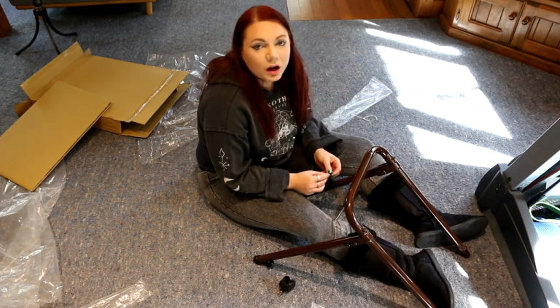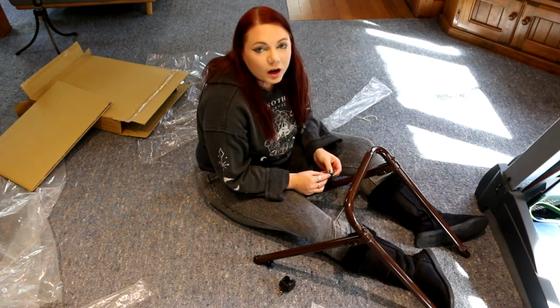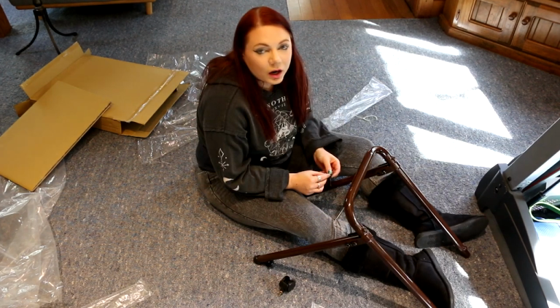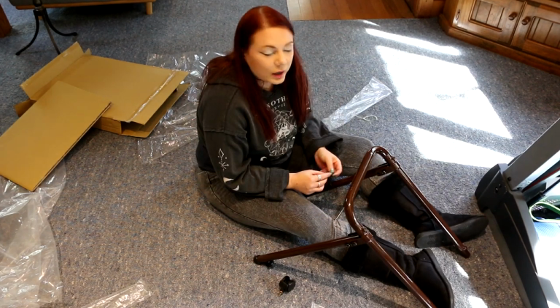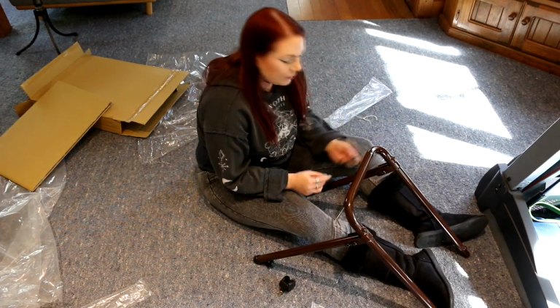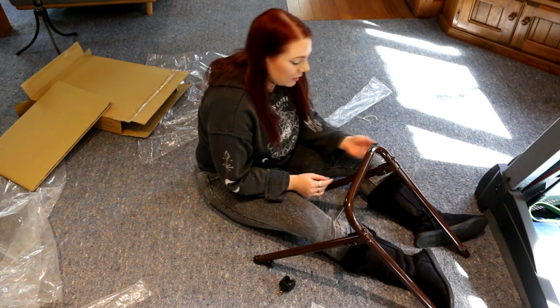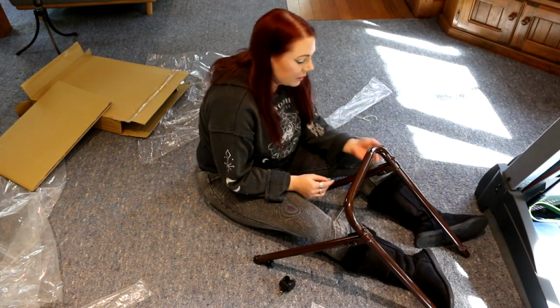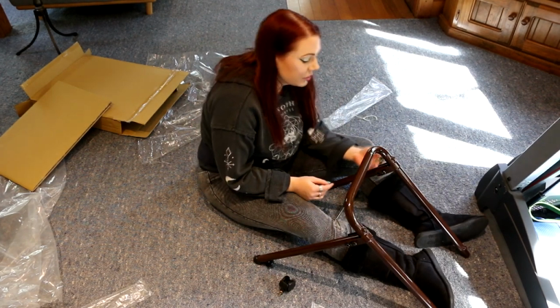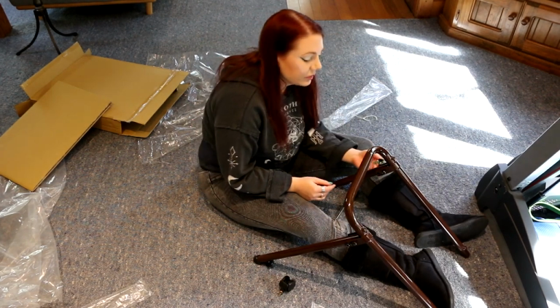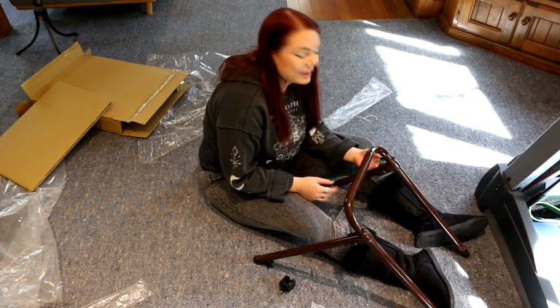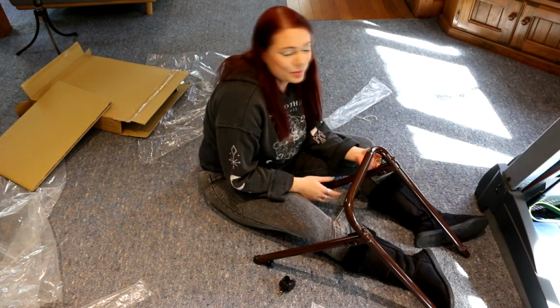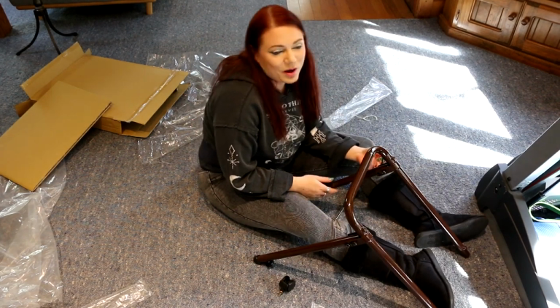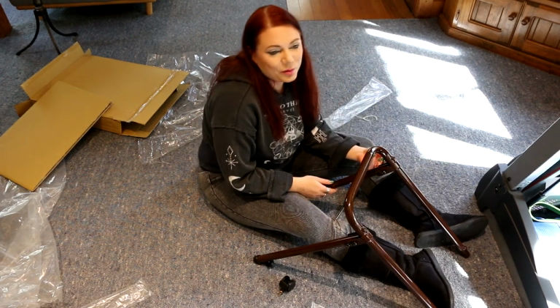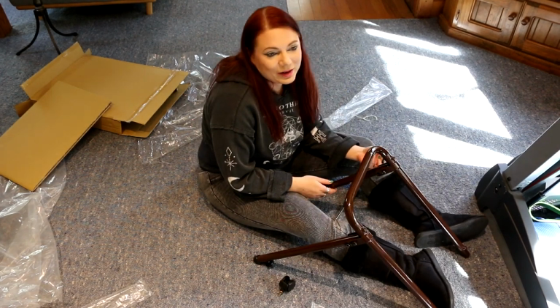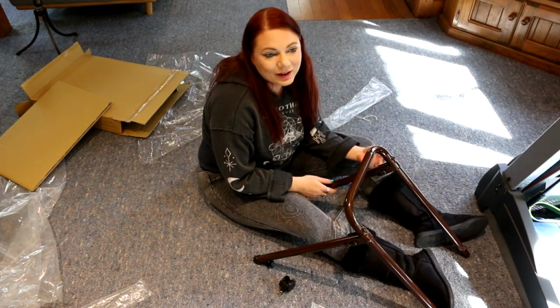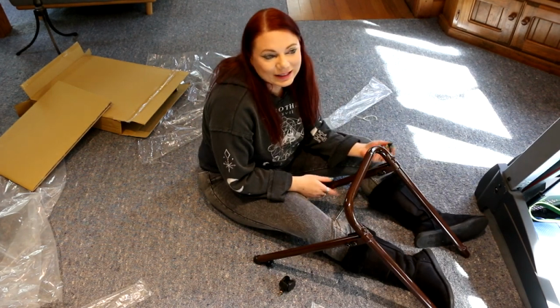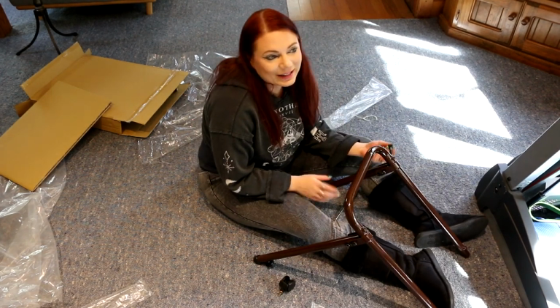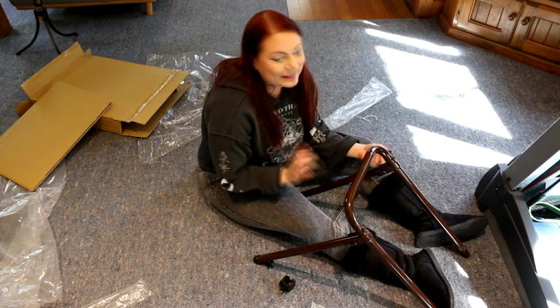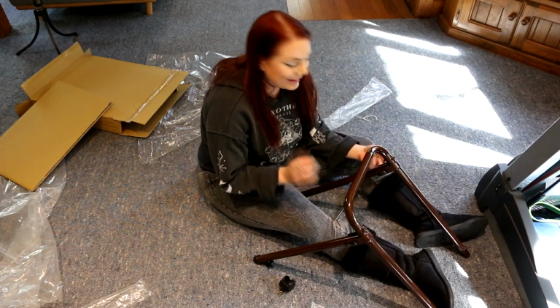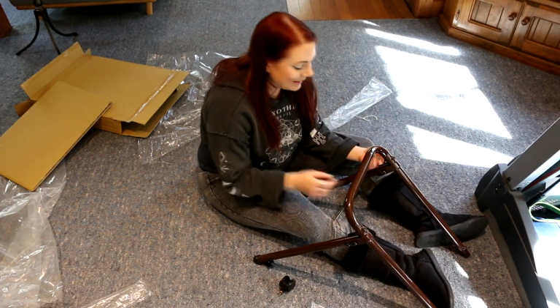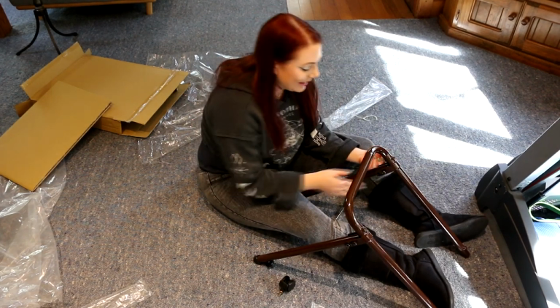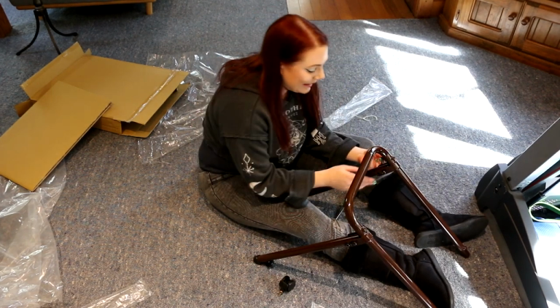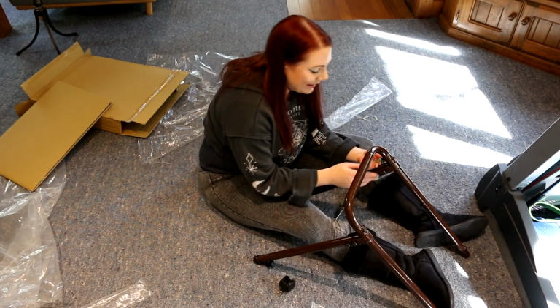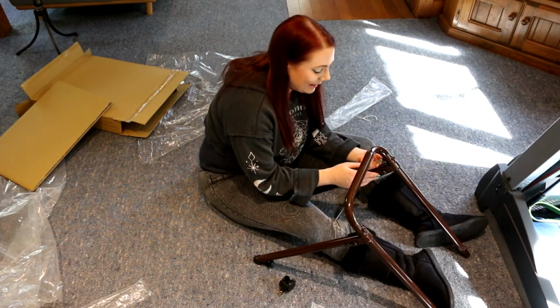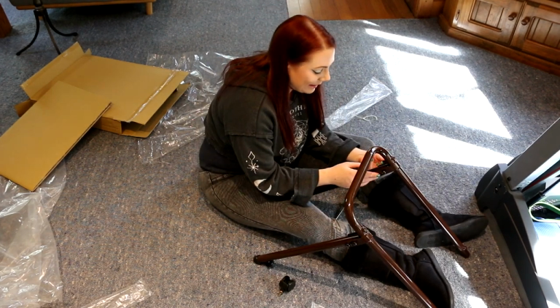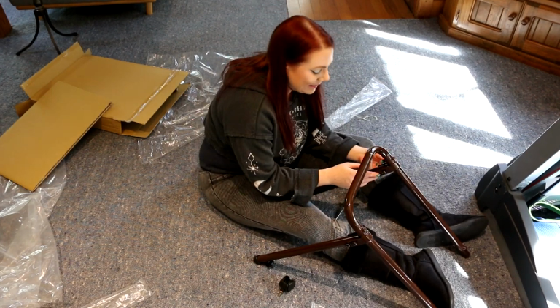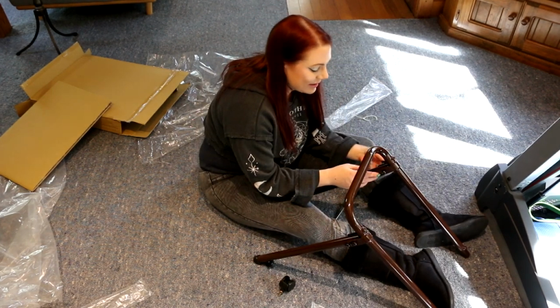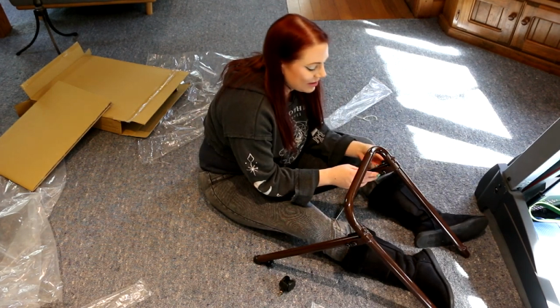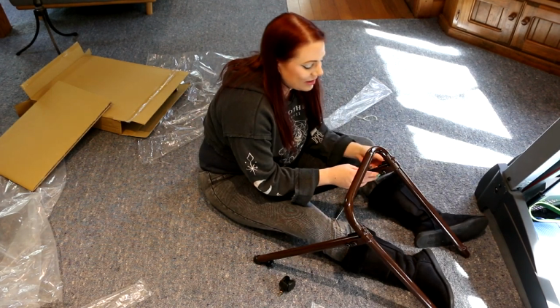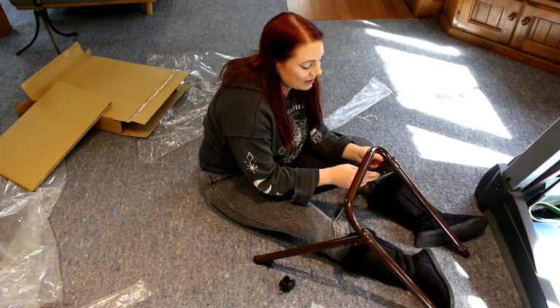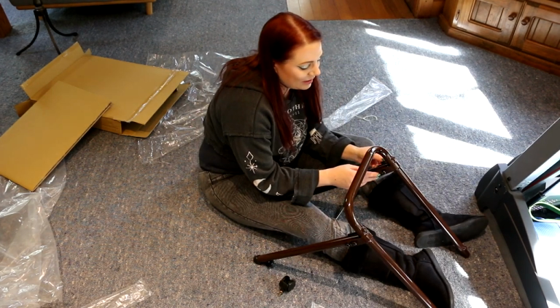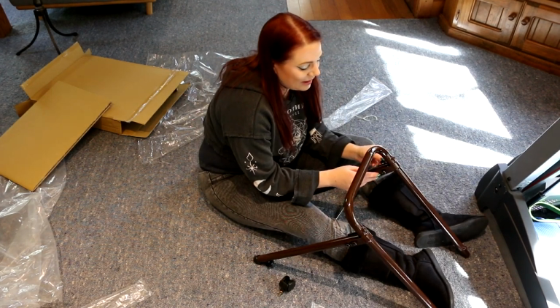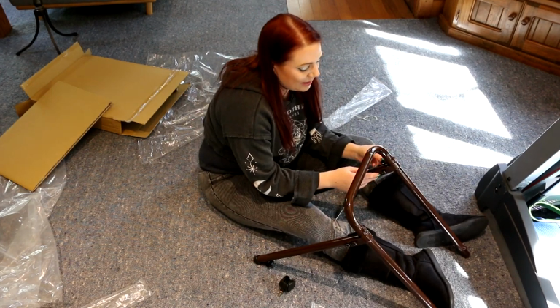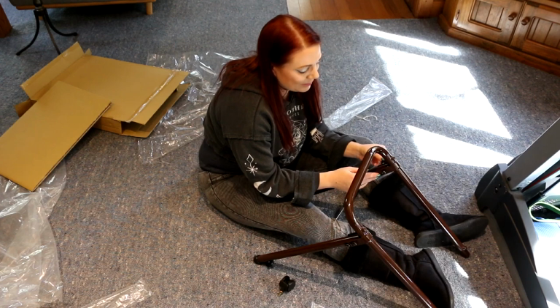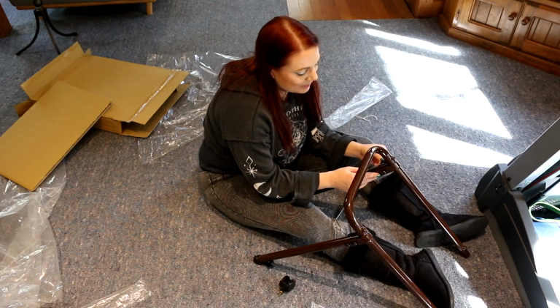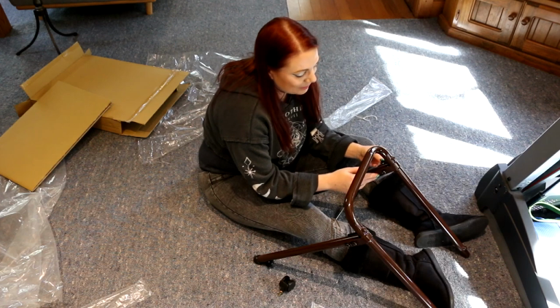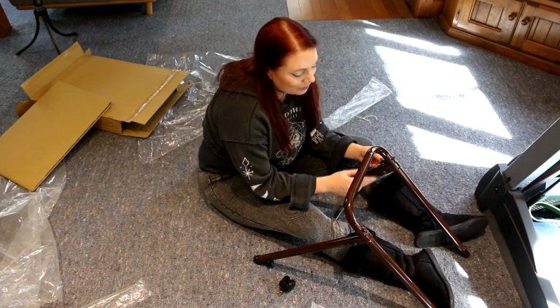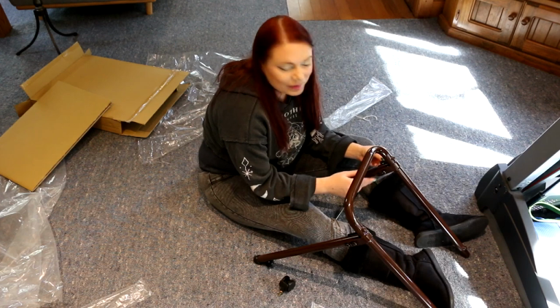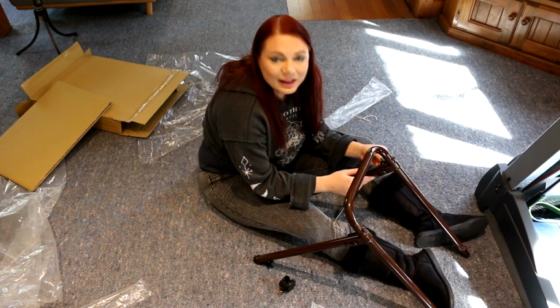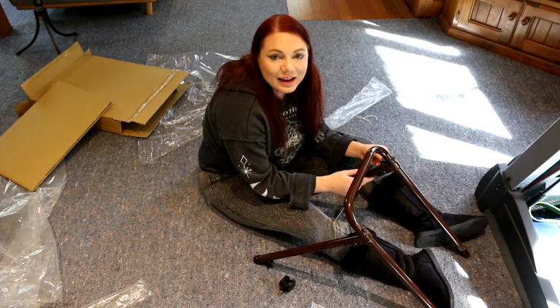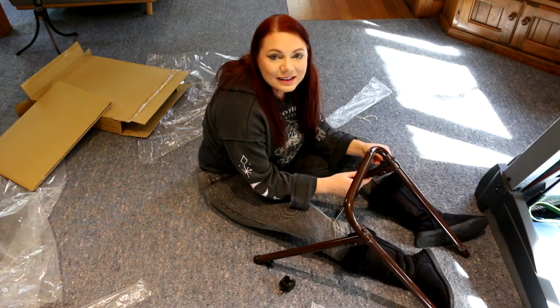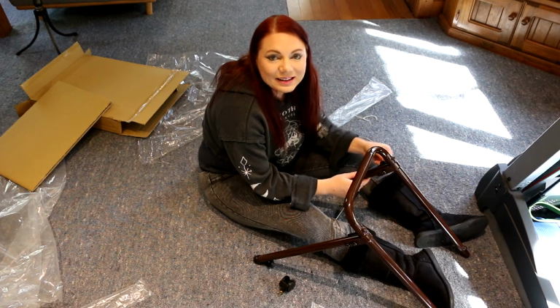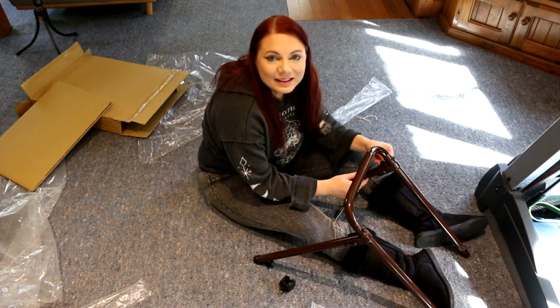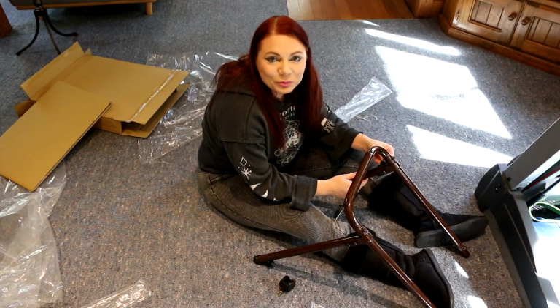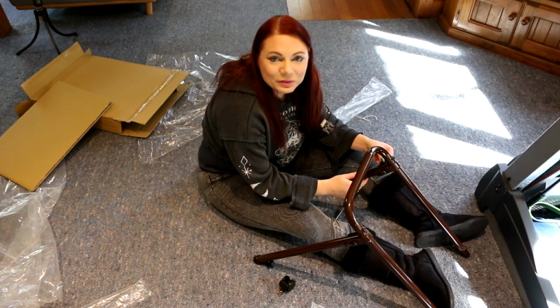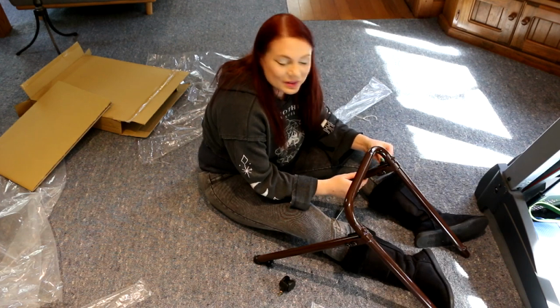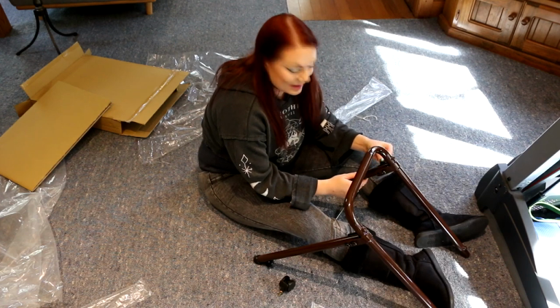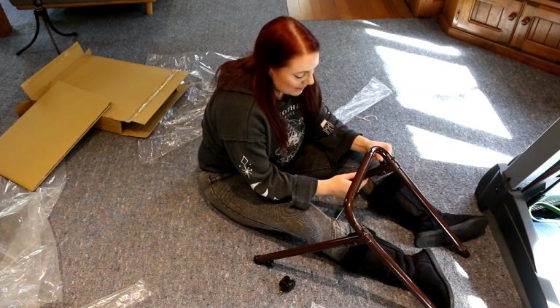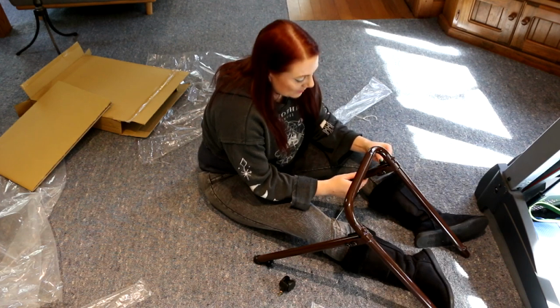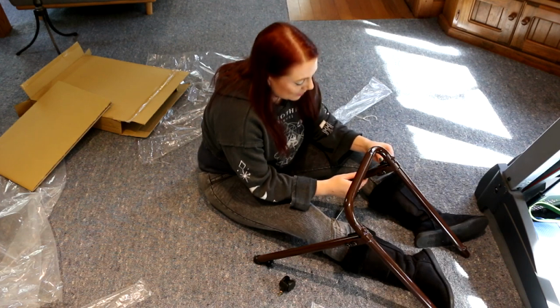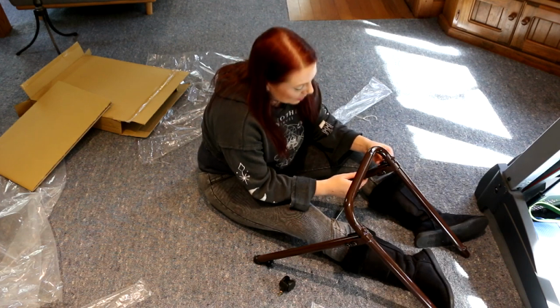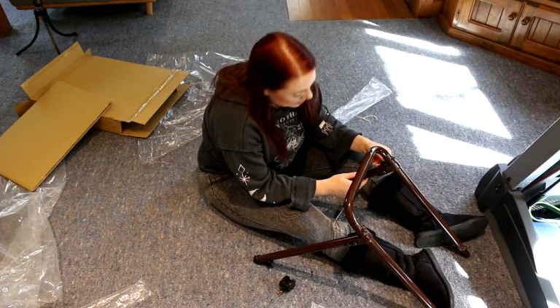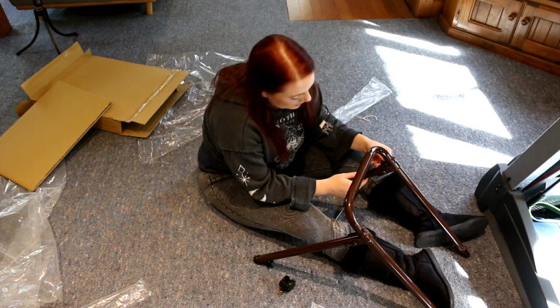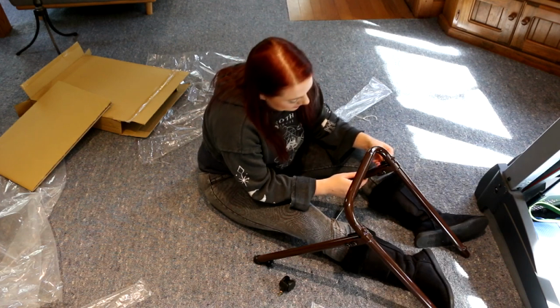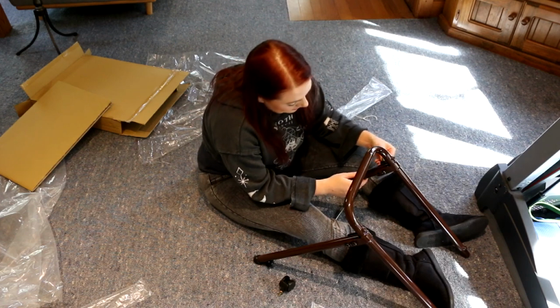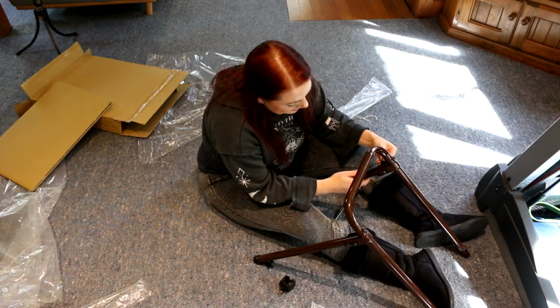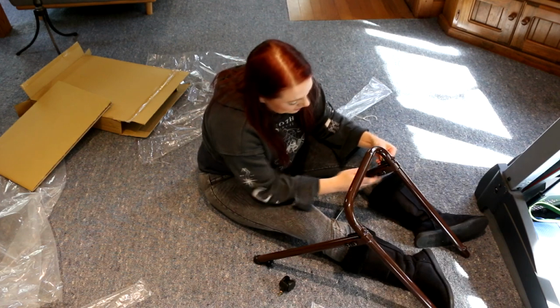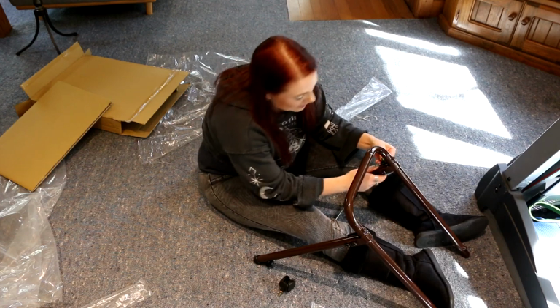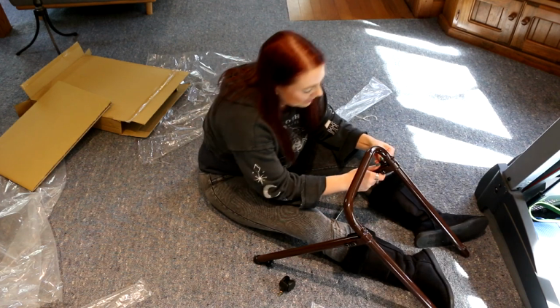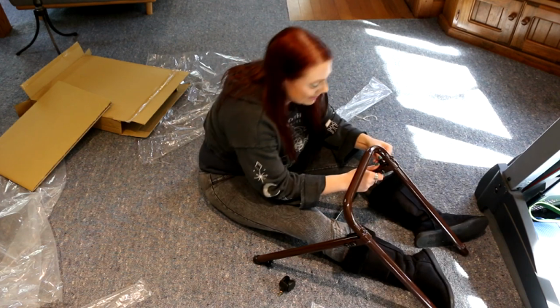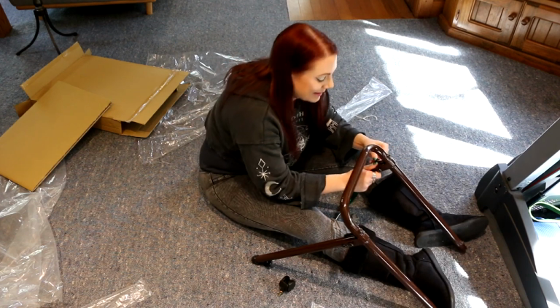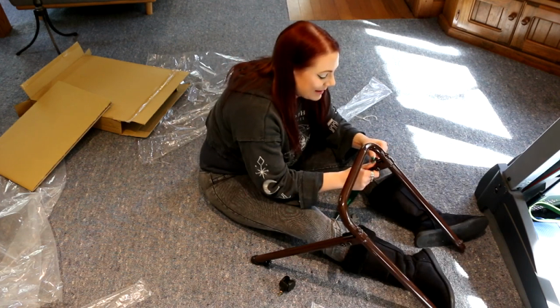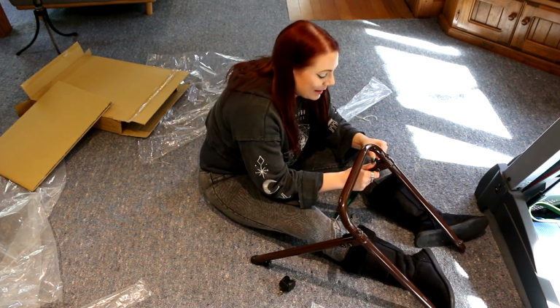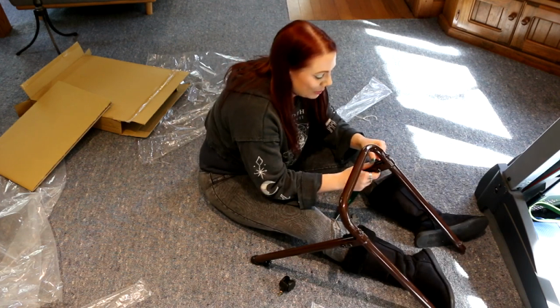Alright, I'm doing this my way. I can't get that in — it's just going to have to live without it. We'll just have to hope that I can make this stable.